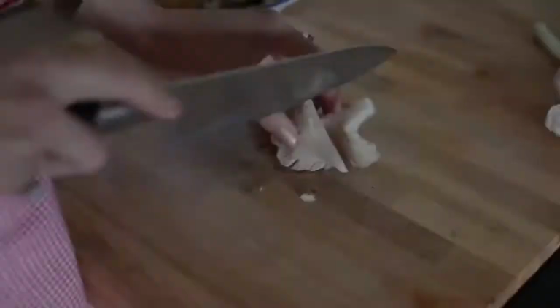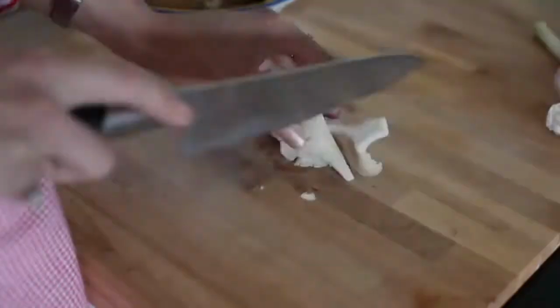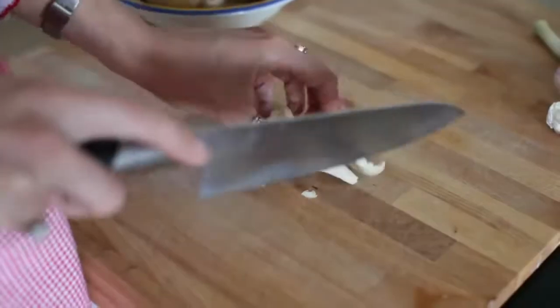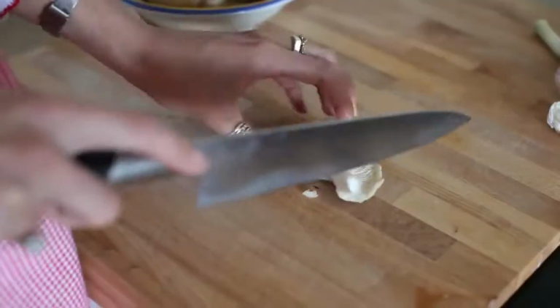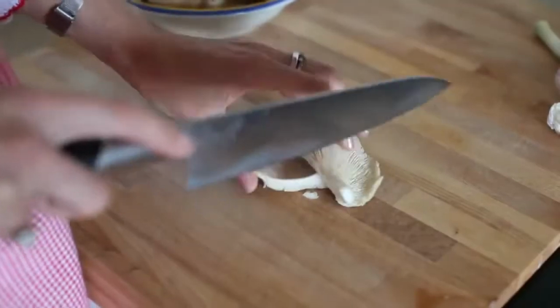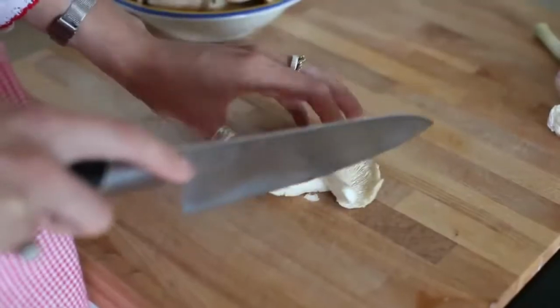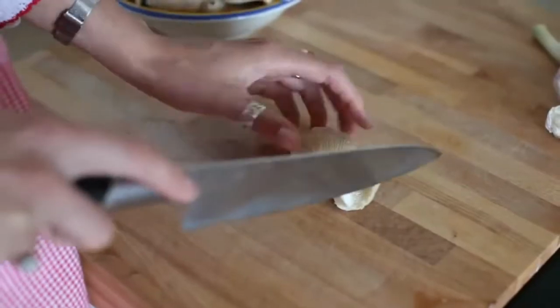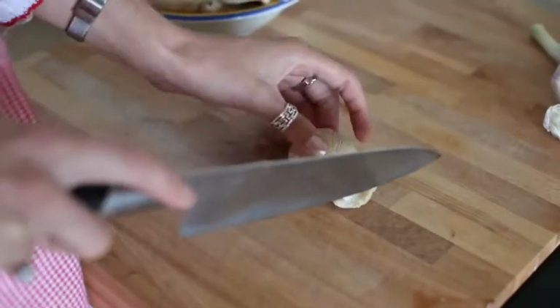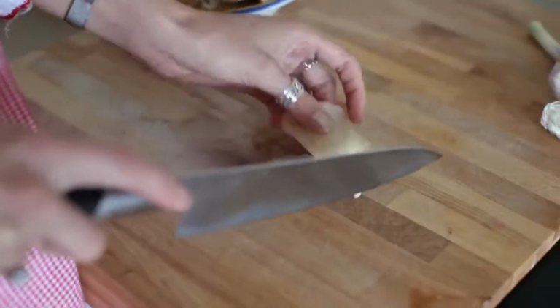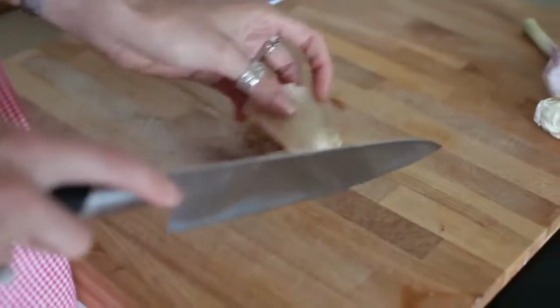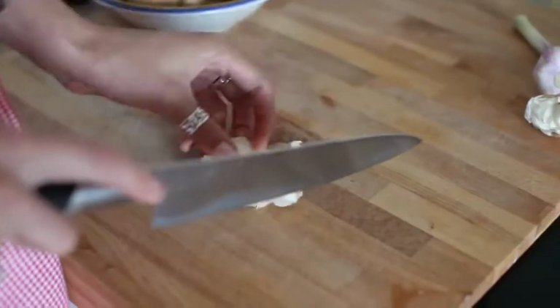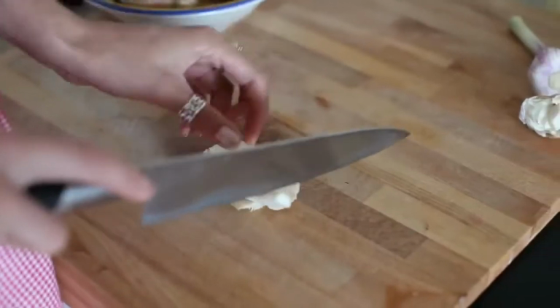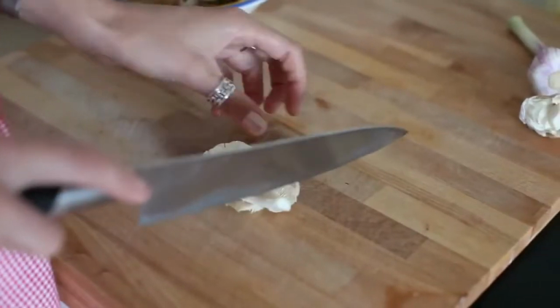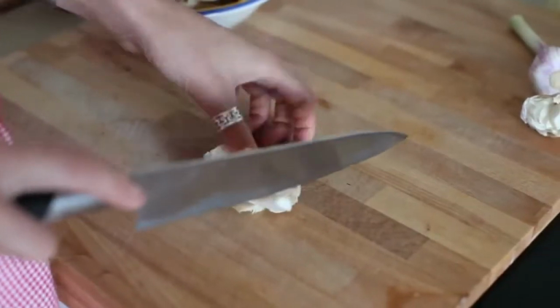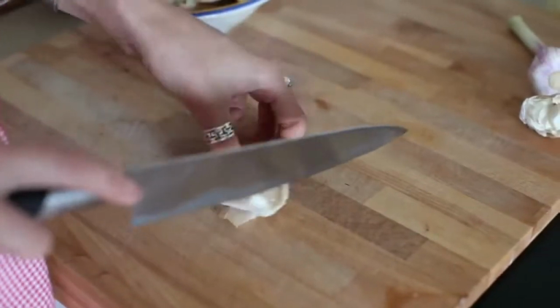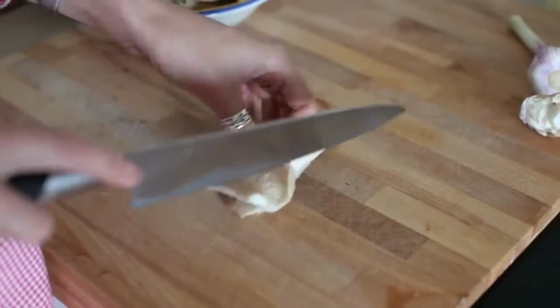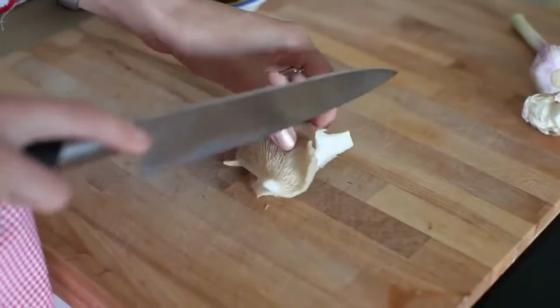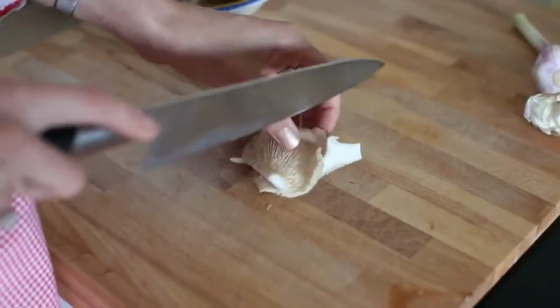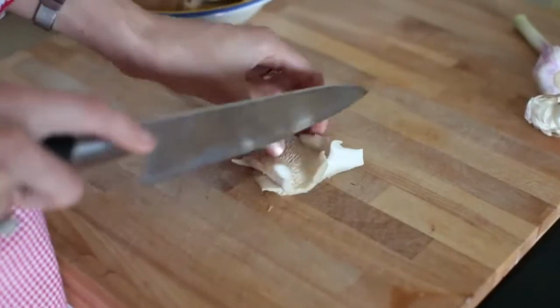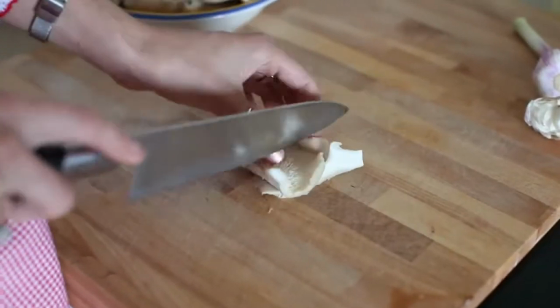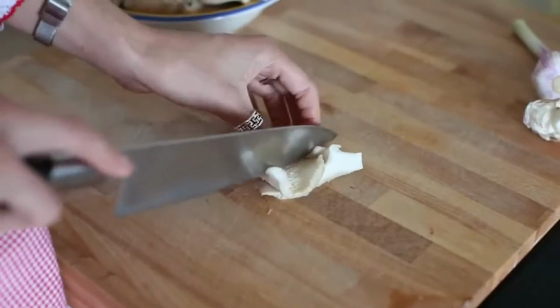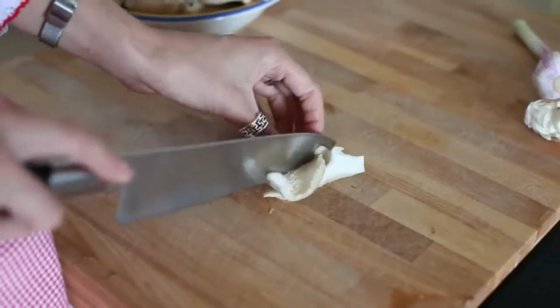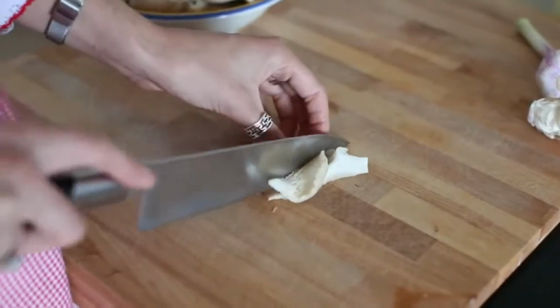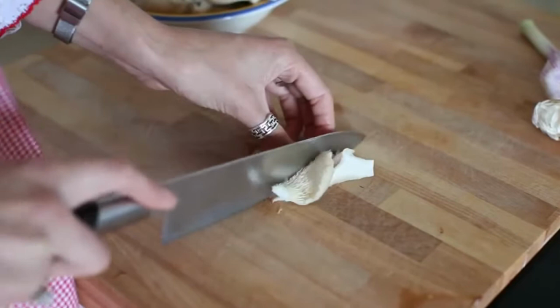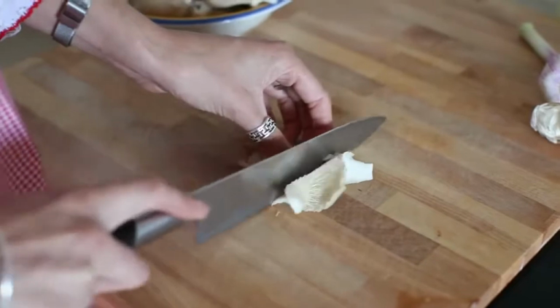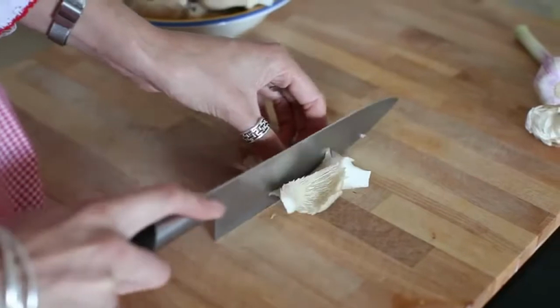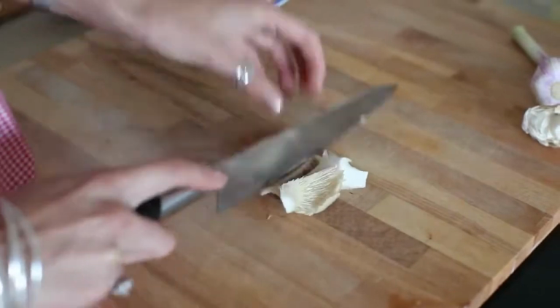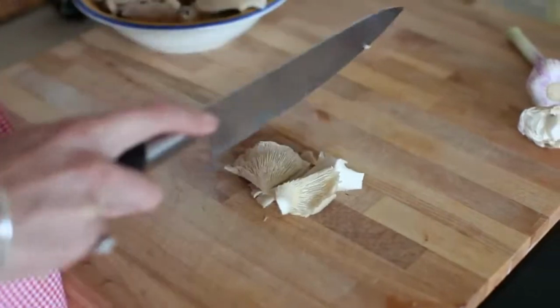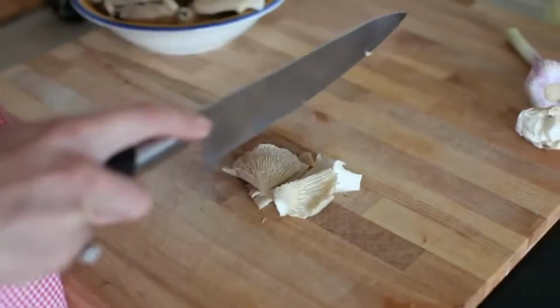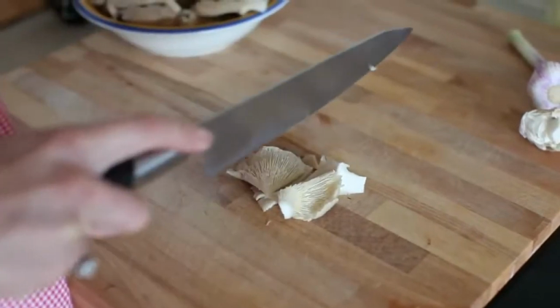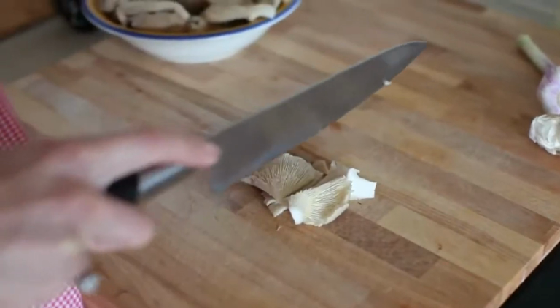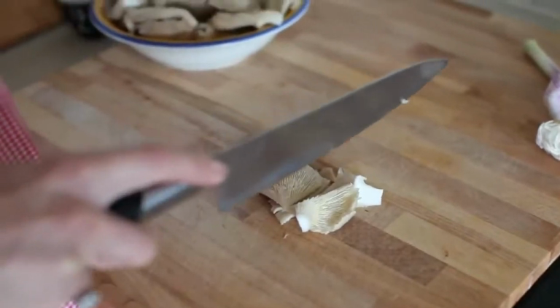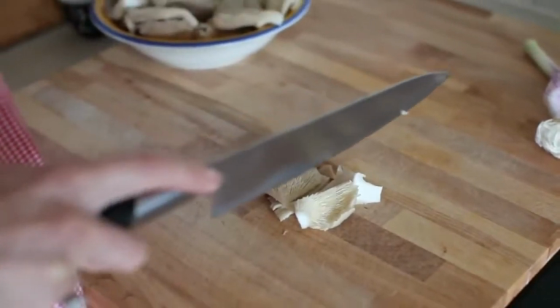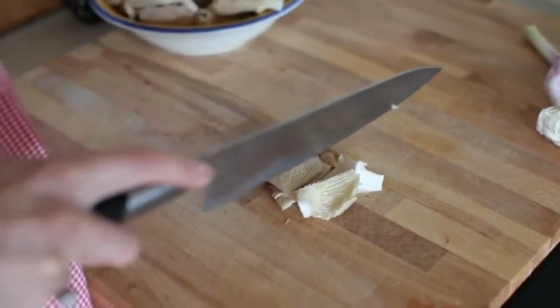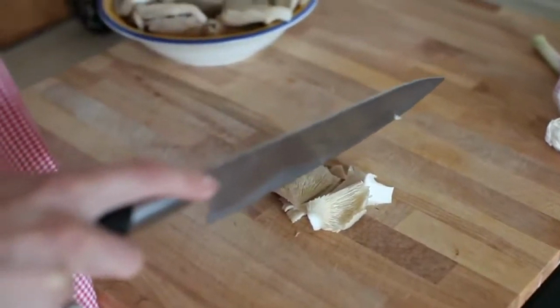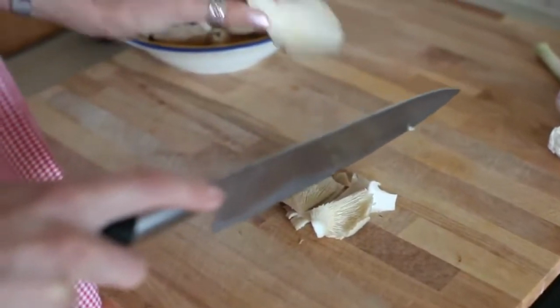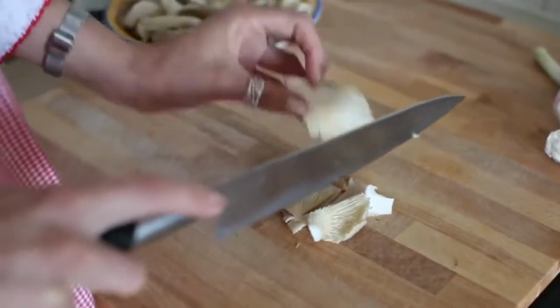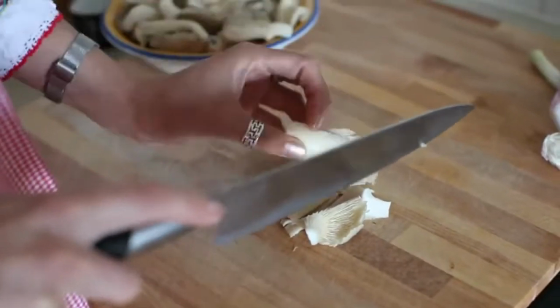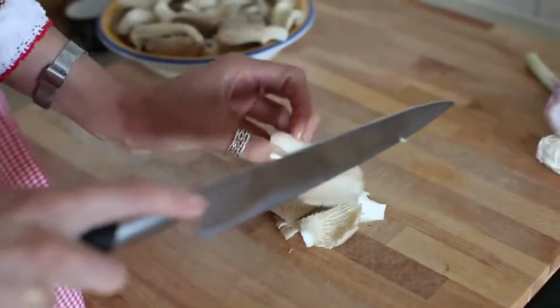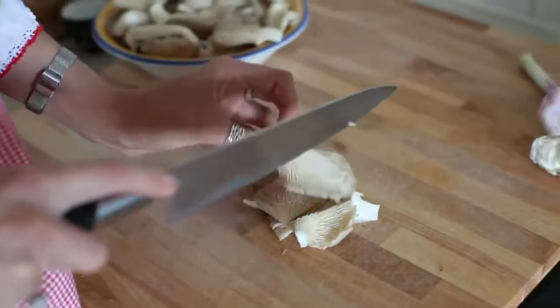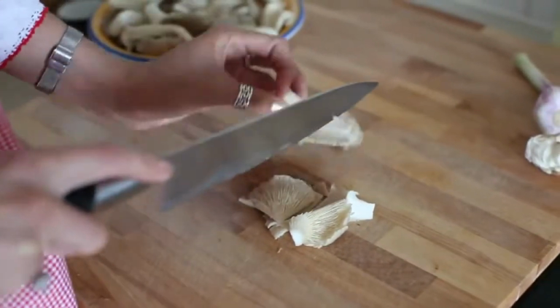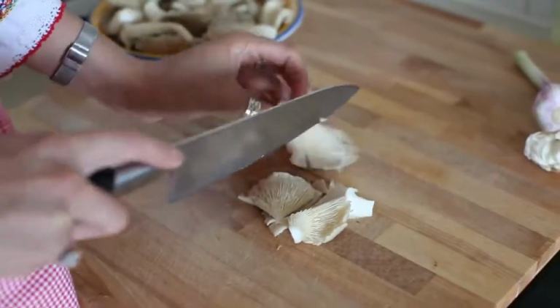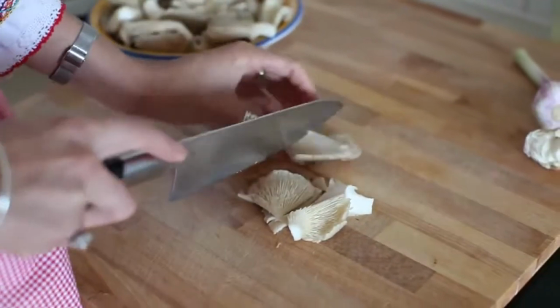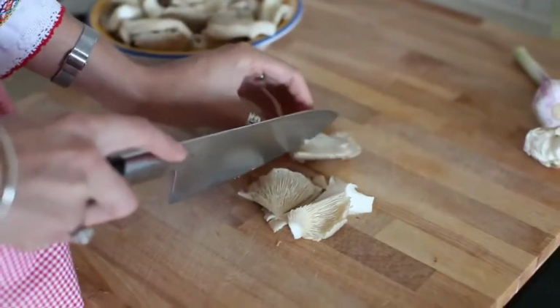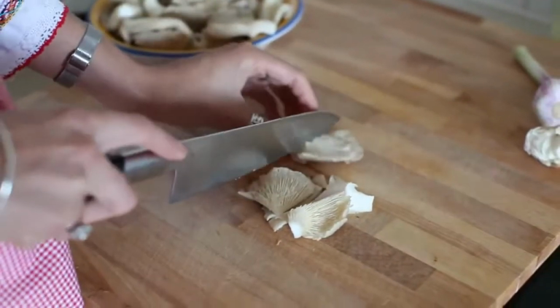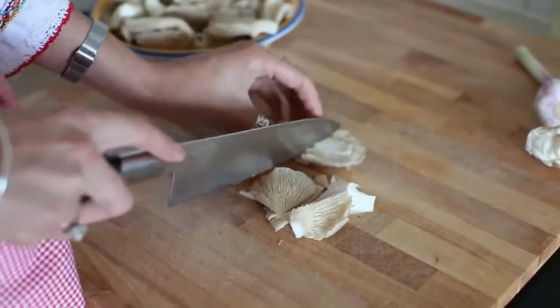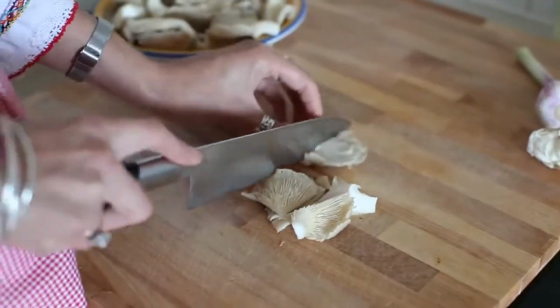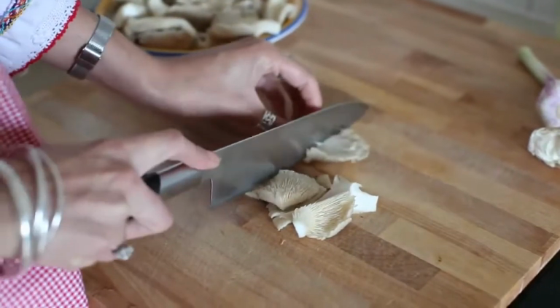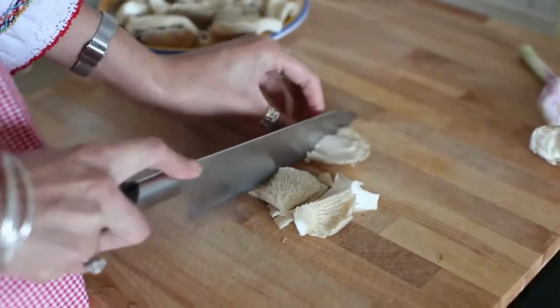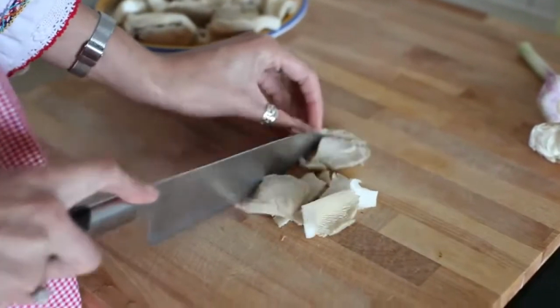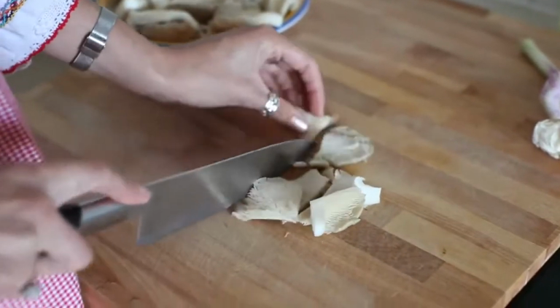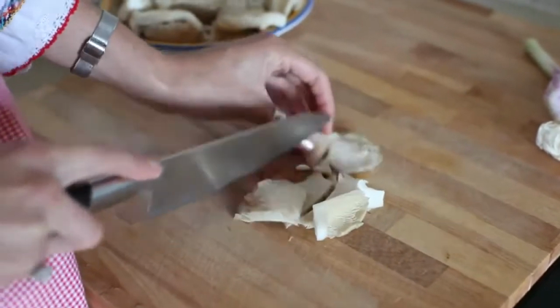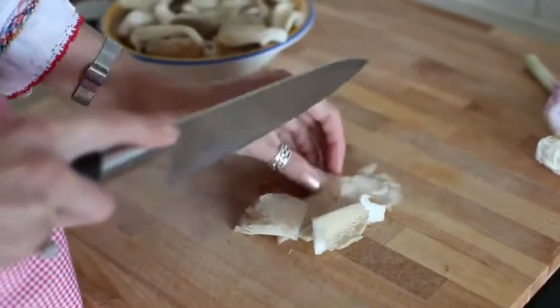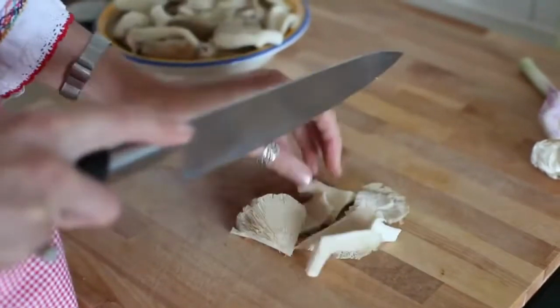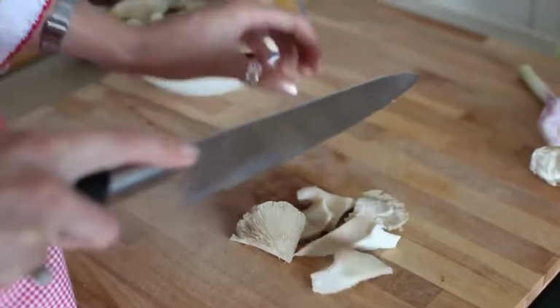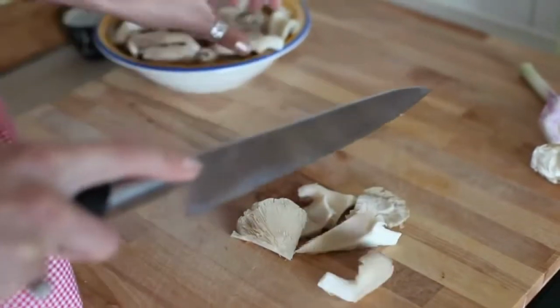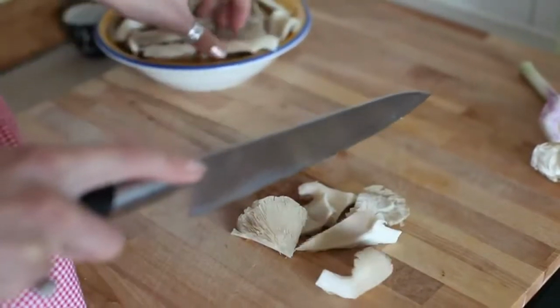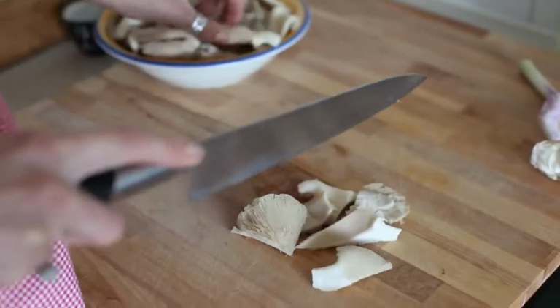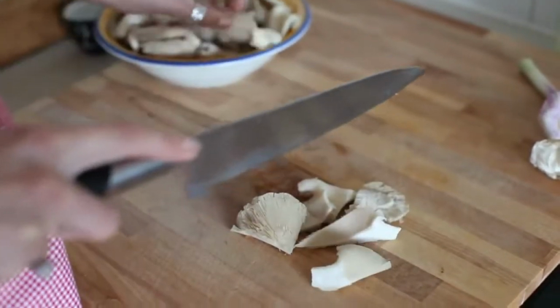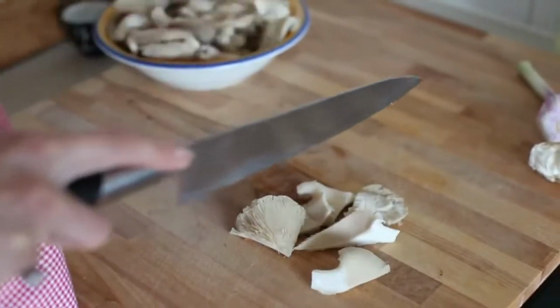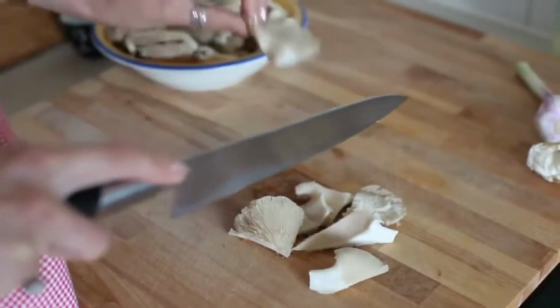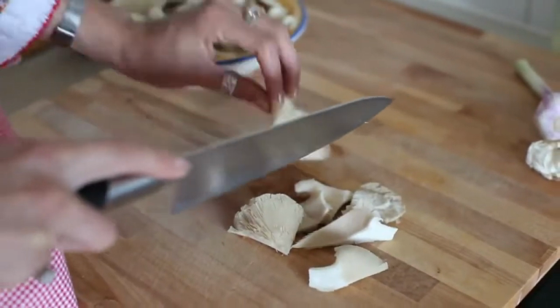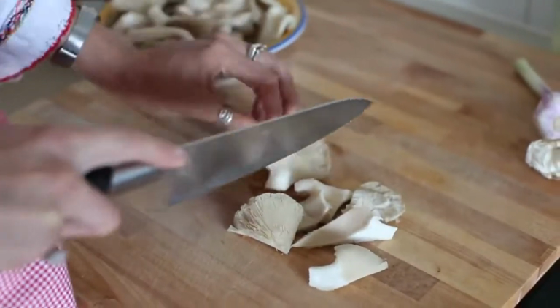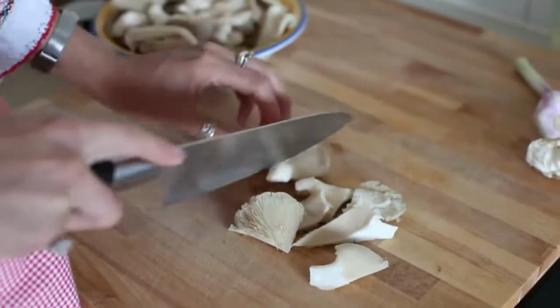Chopping the mushrooms, just so that they become the same size — more or less in halves or quarters.